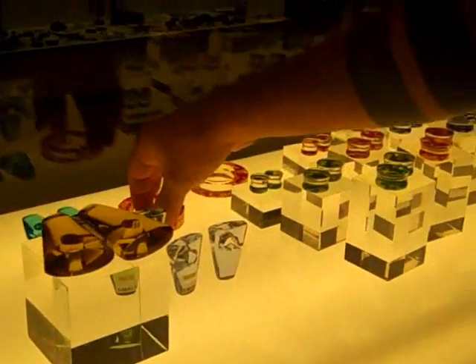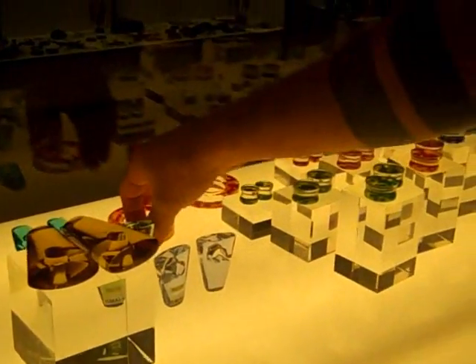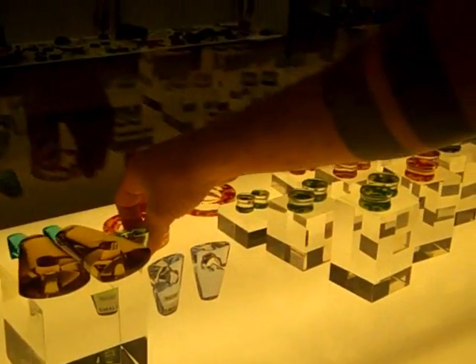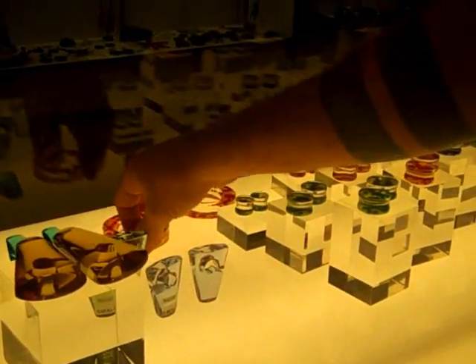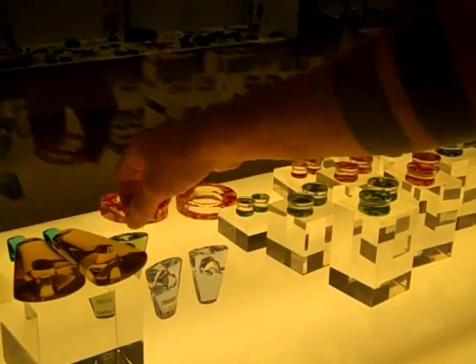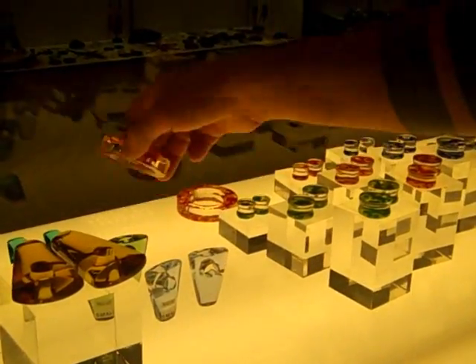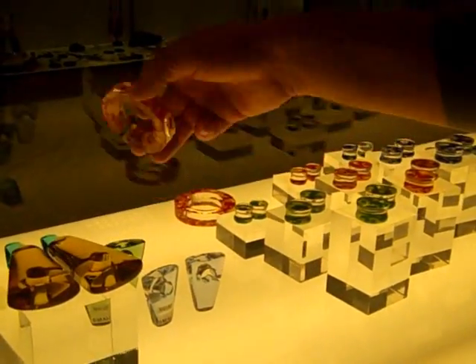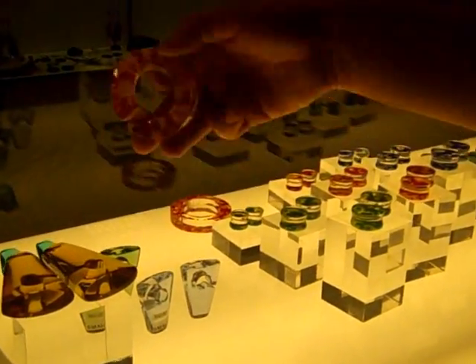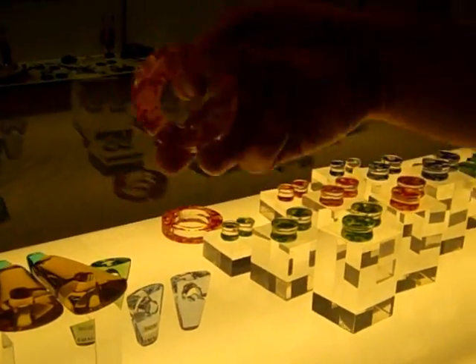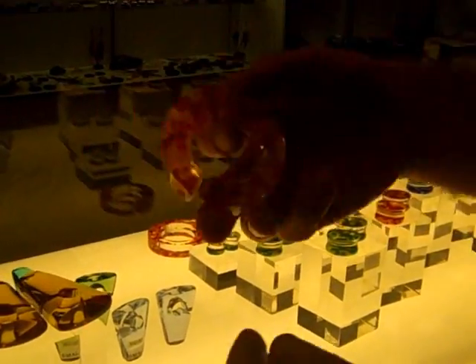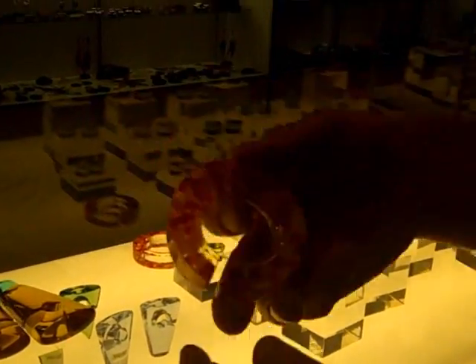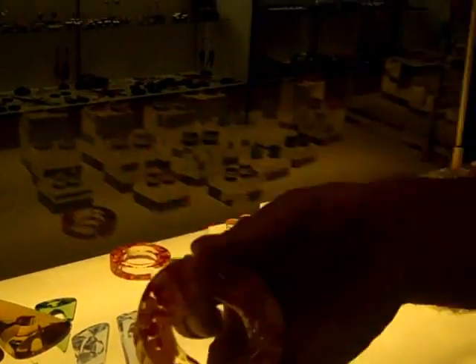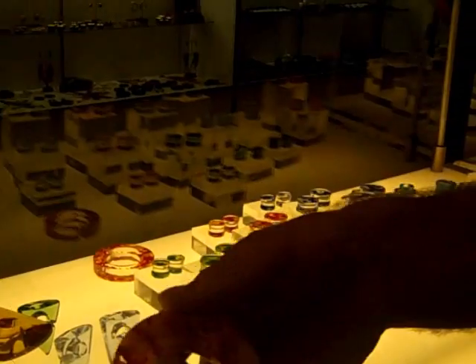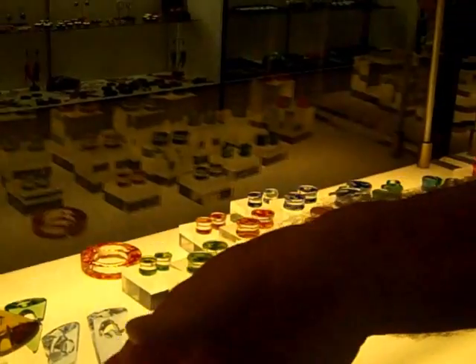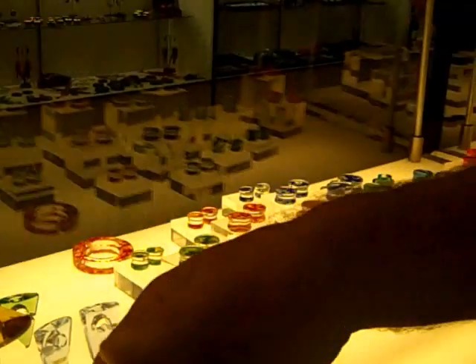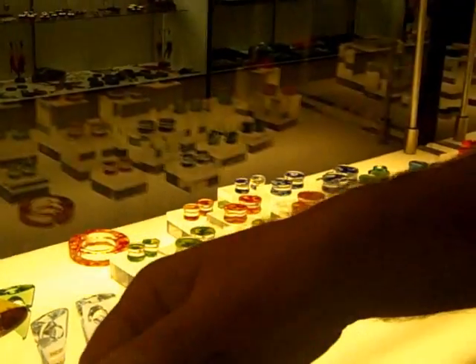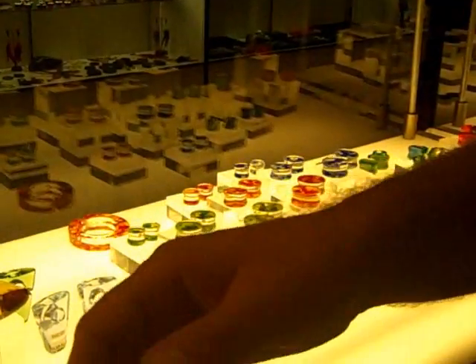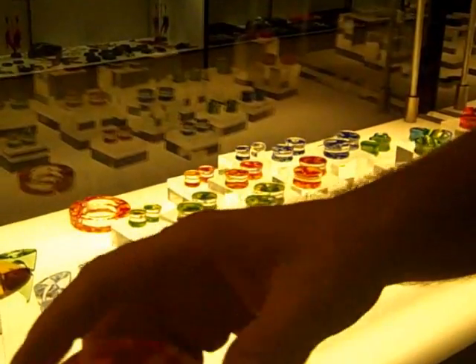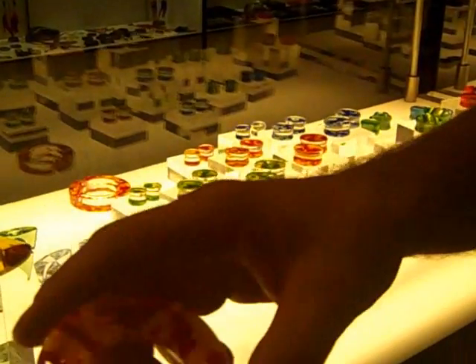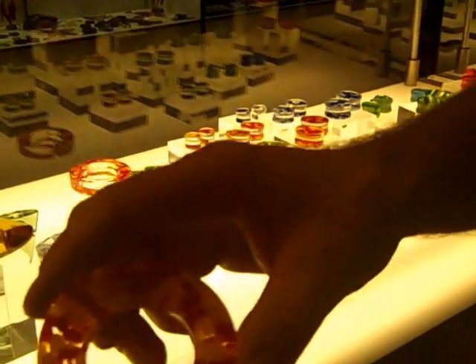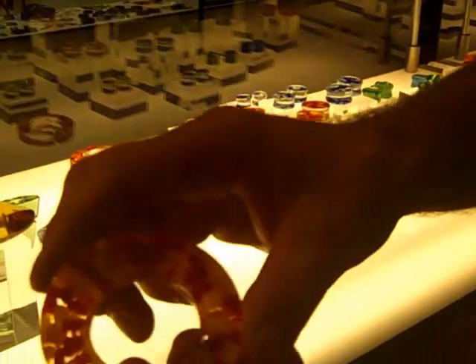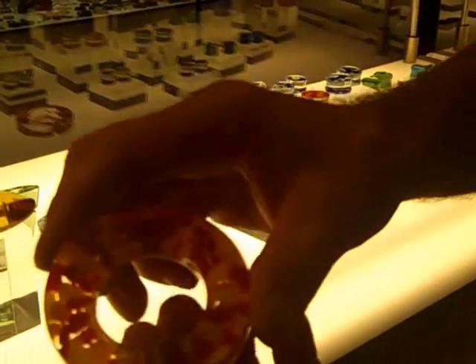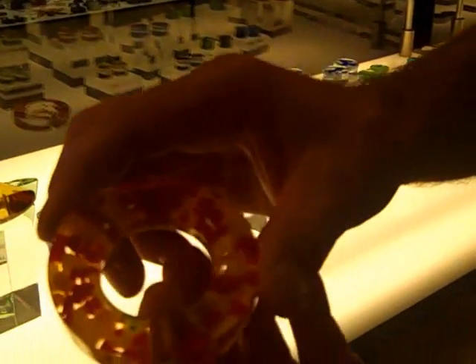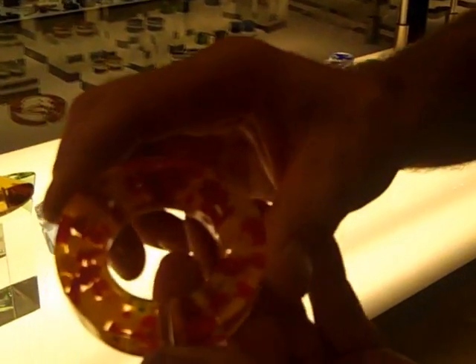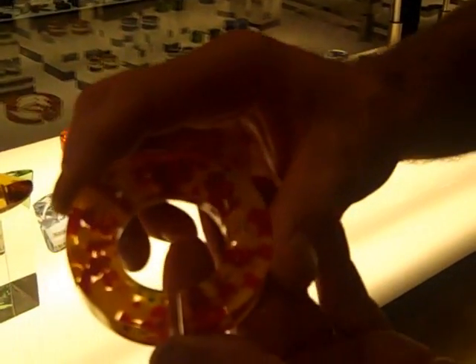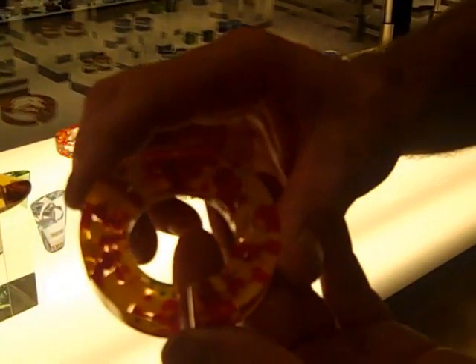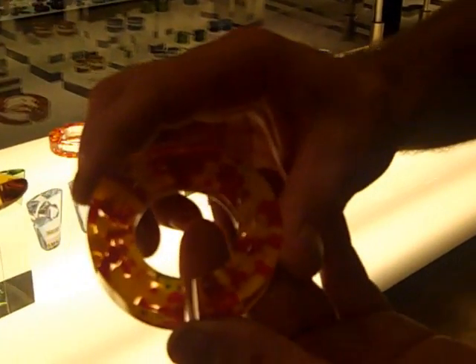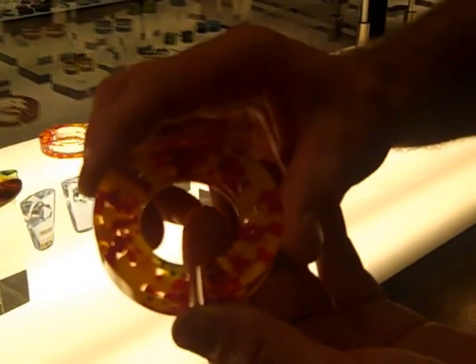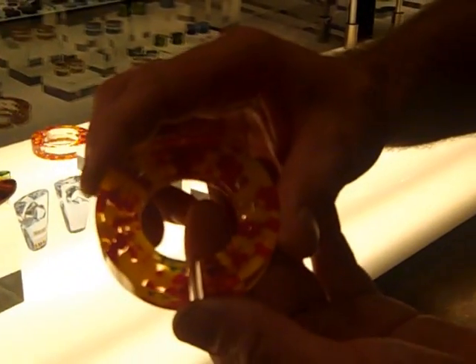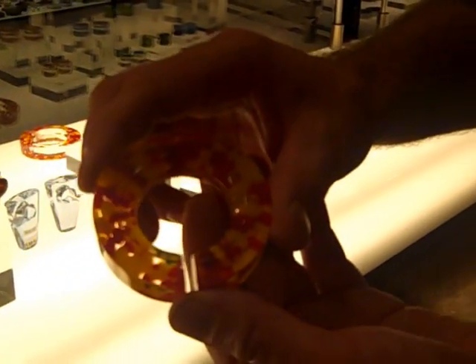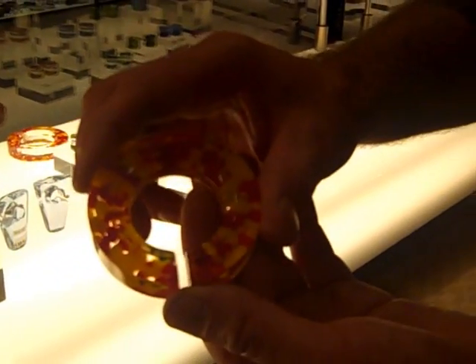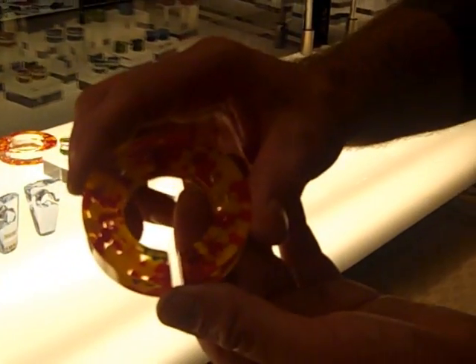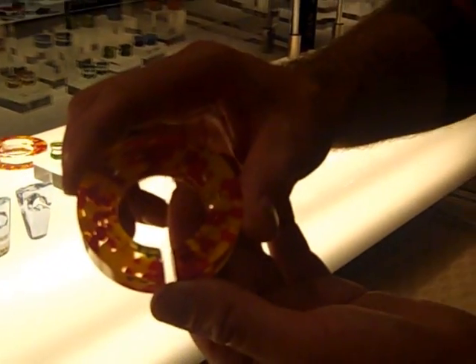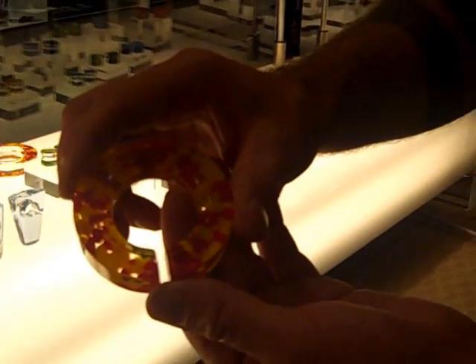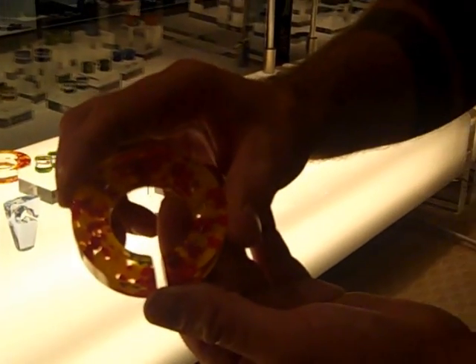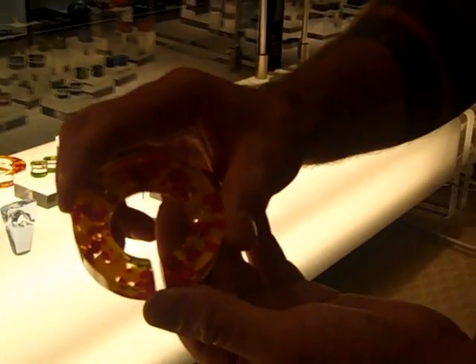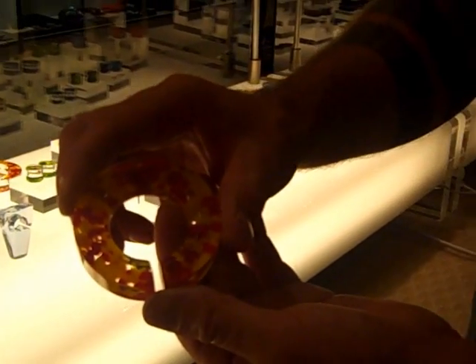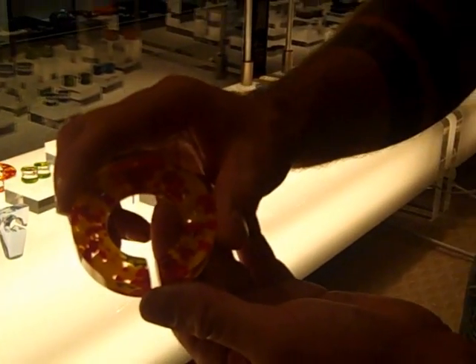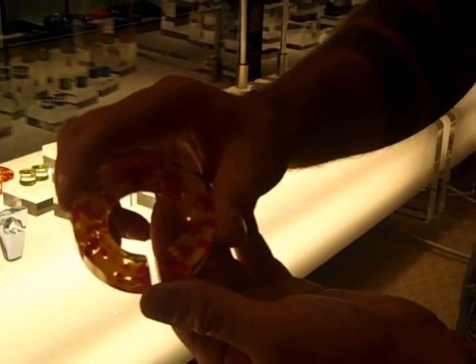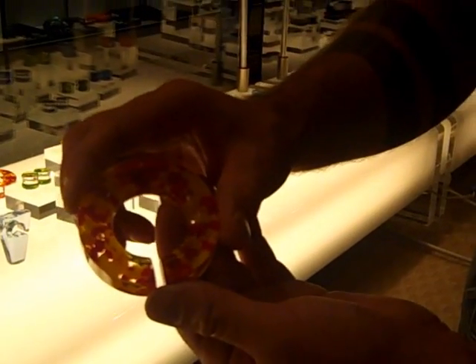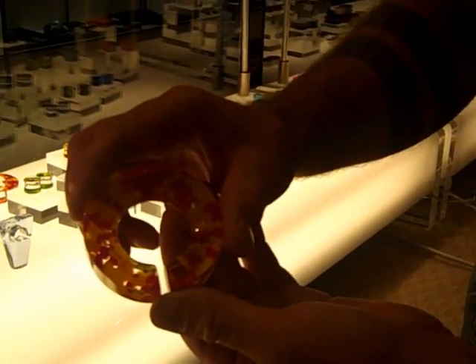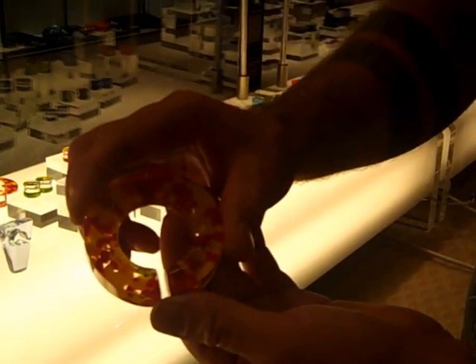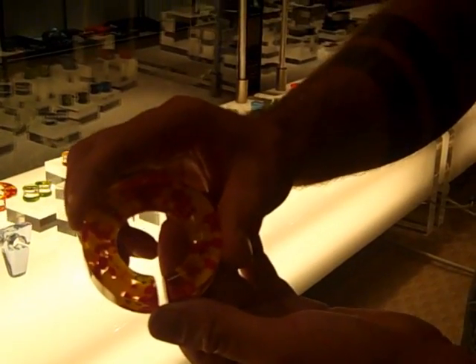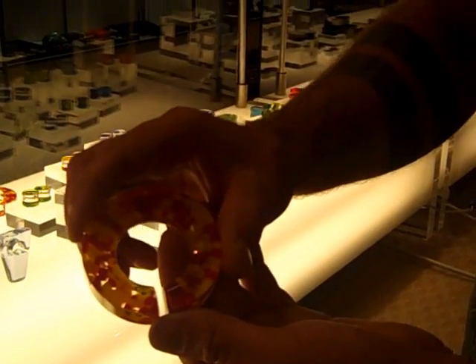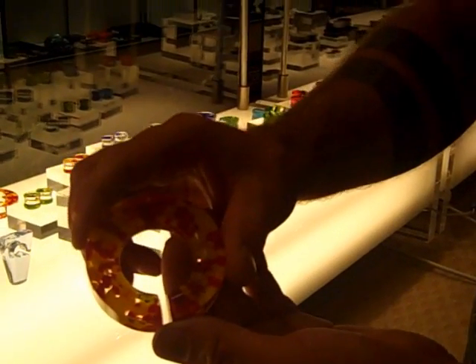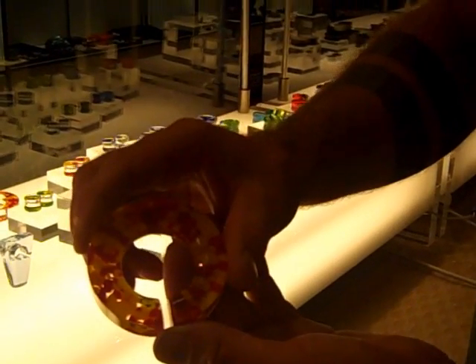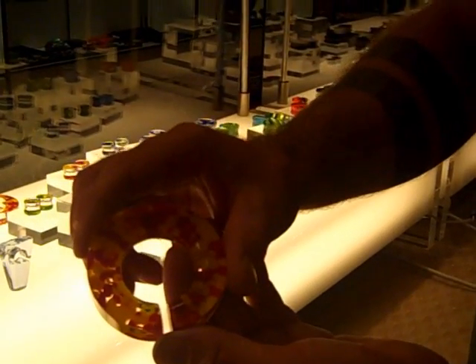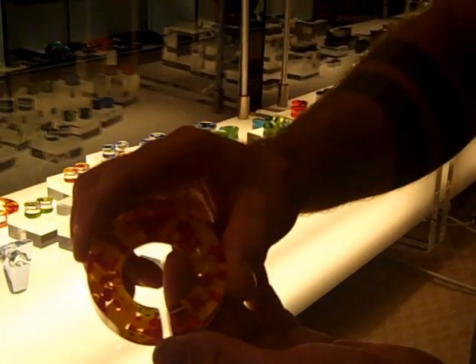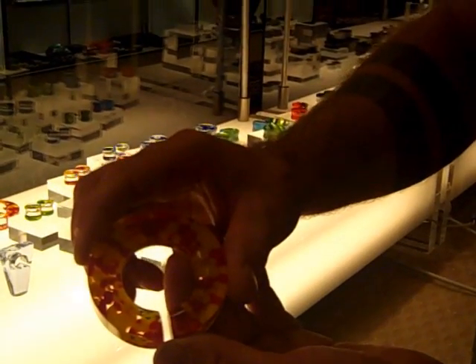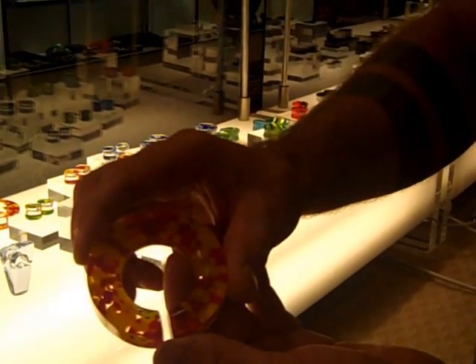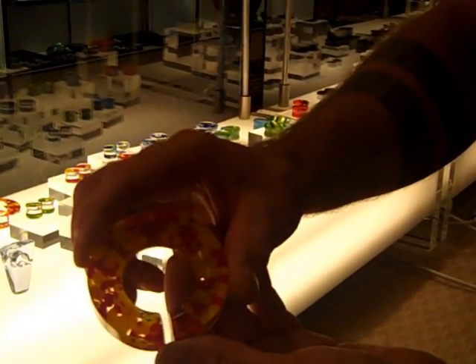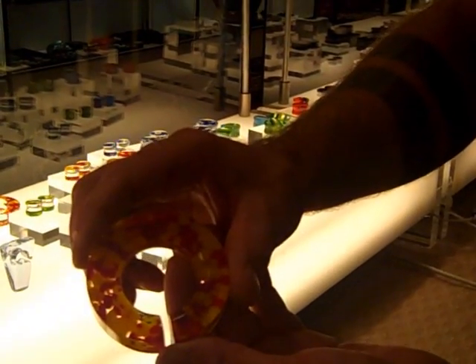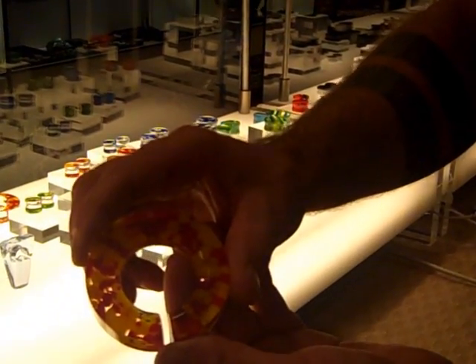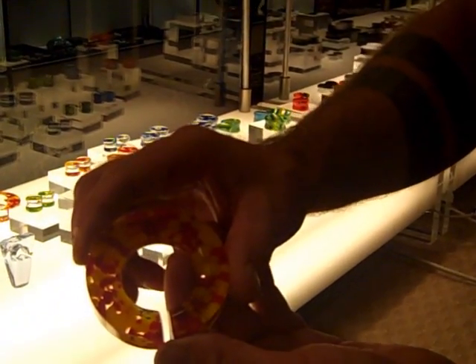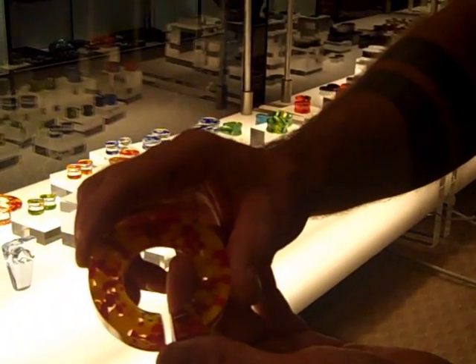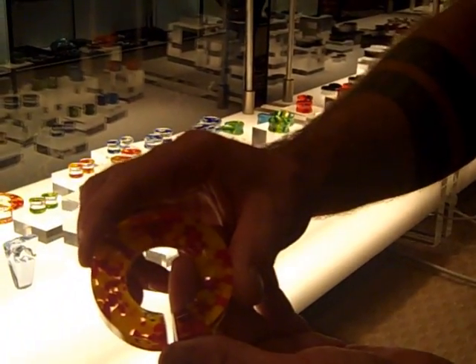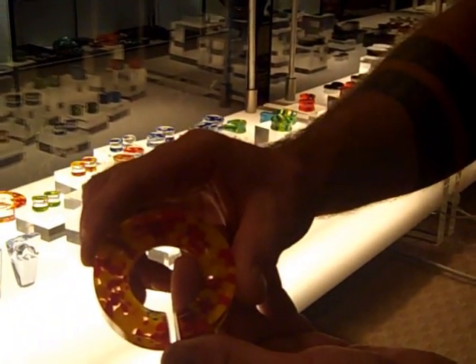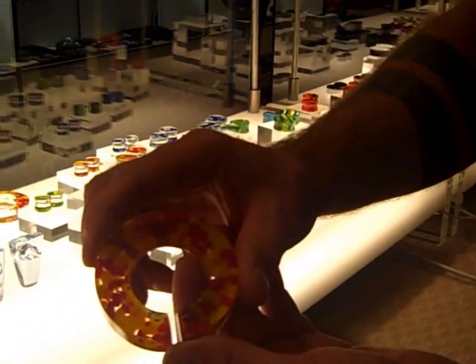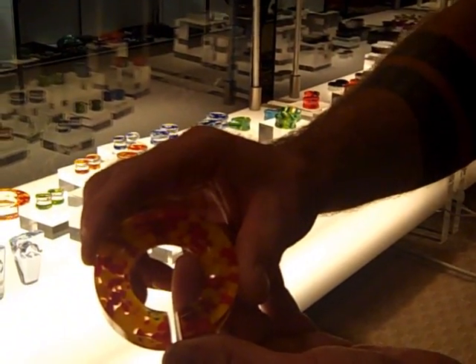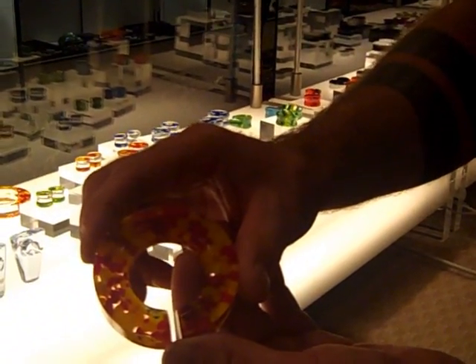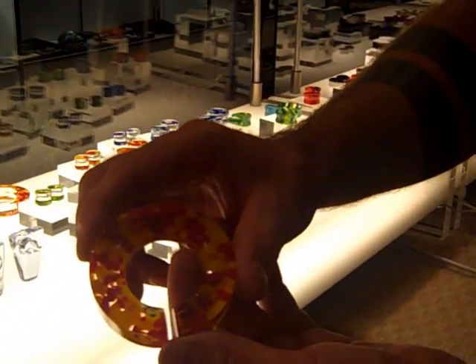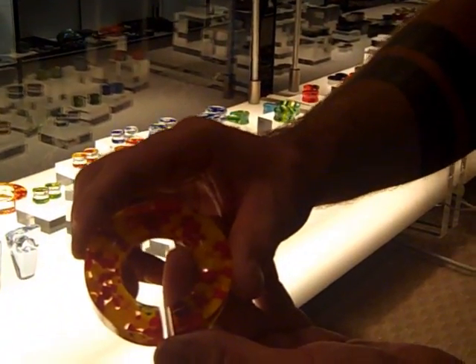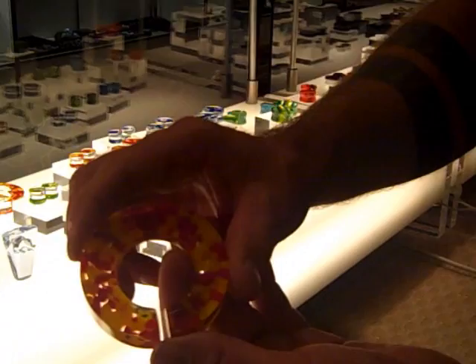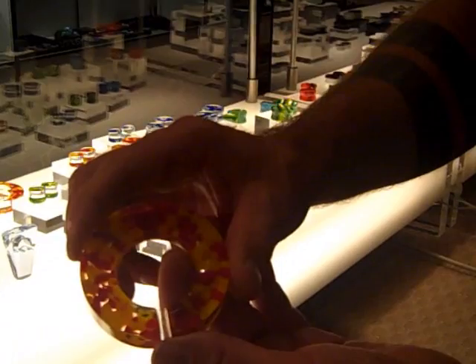Another new hoop design — this is using frit or crush glass fused into the layer, to the front of the plug.